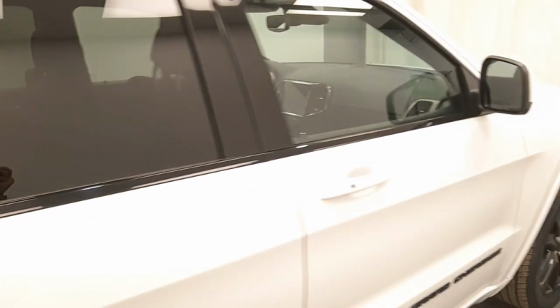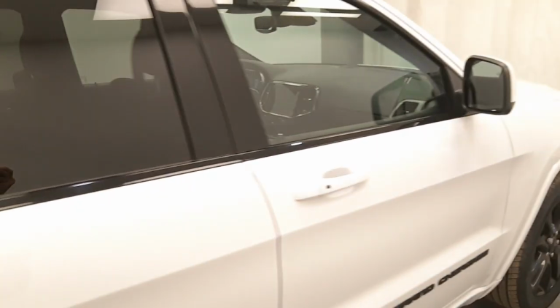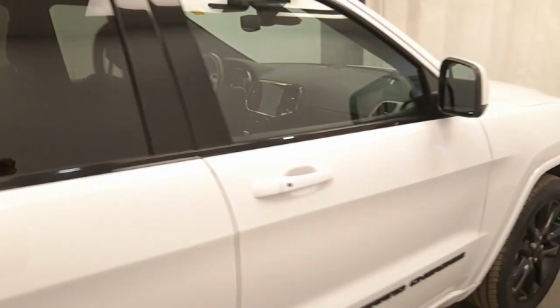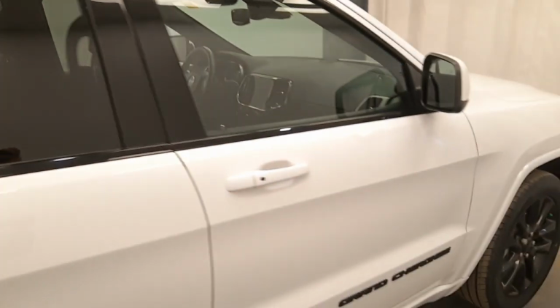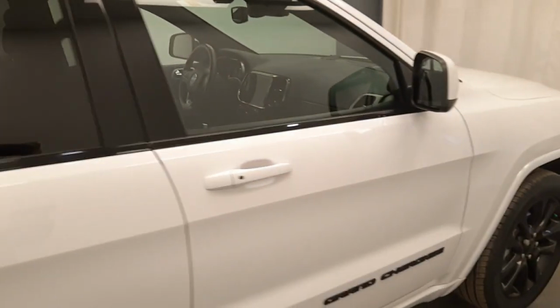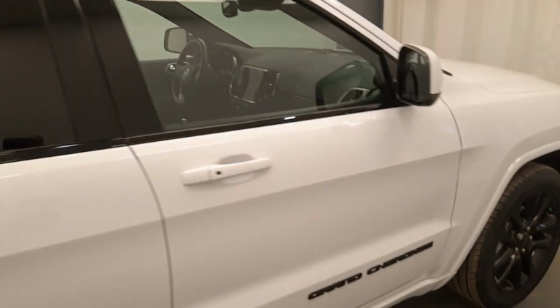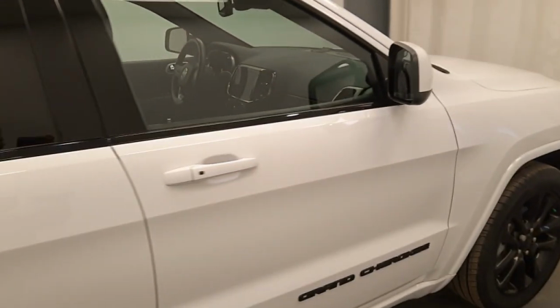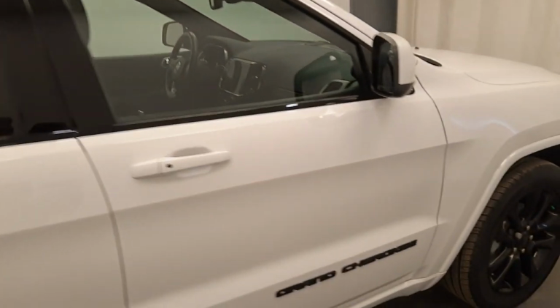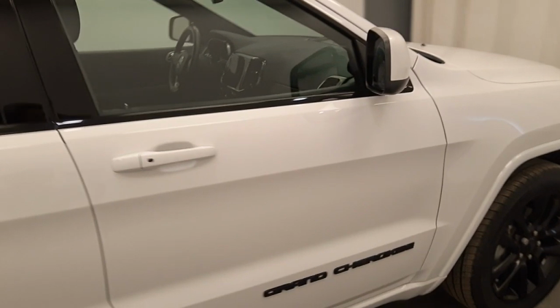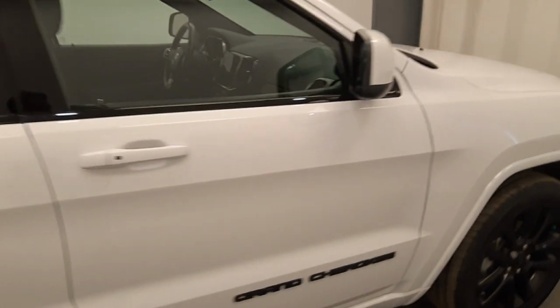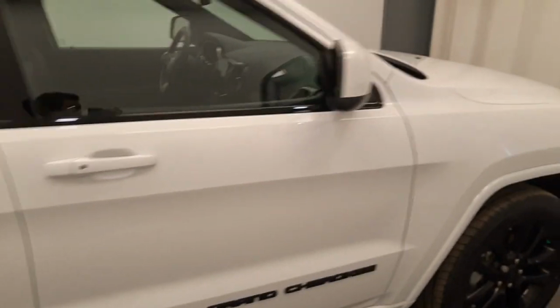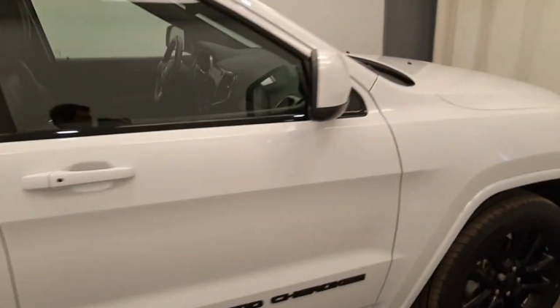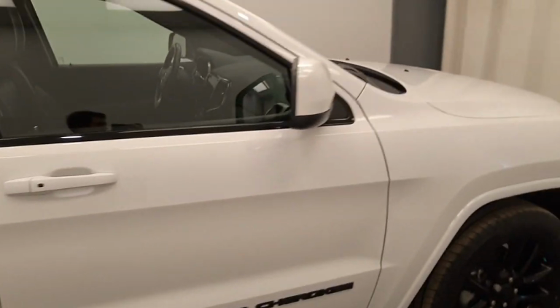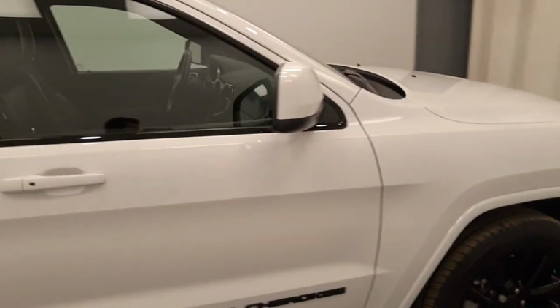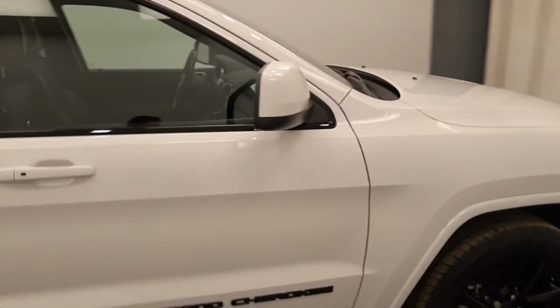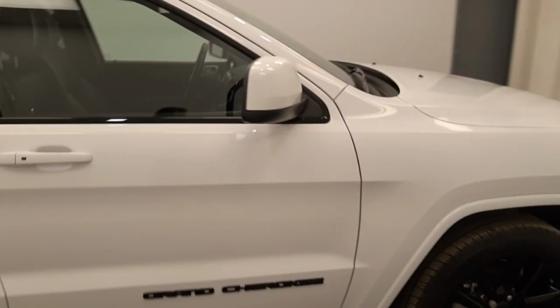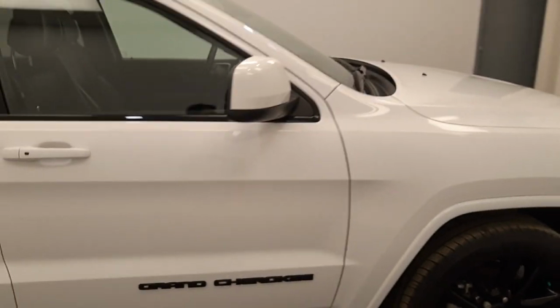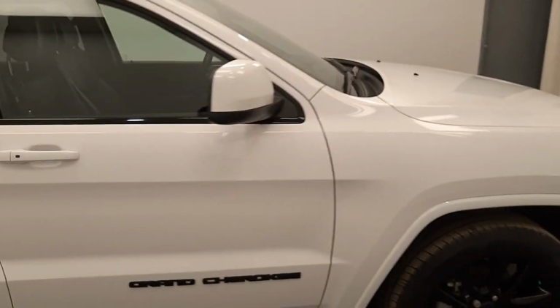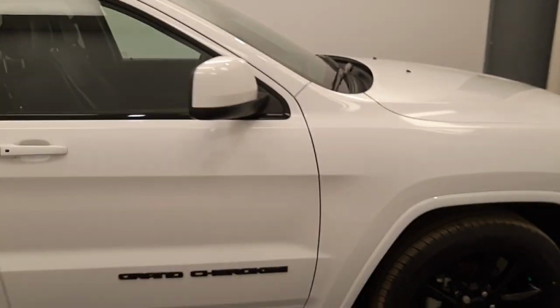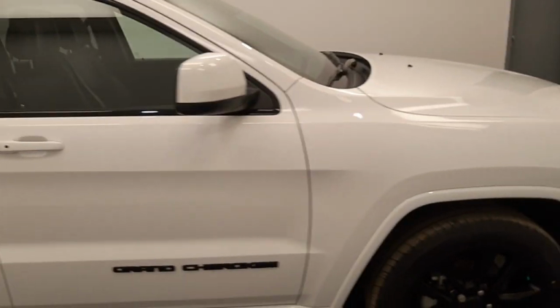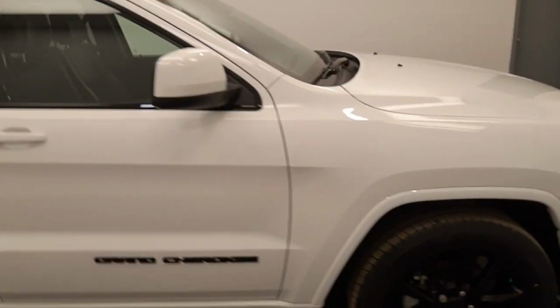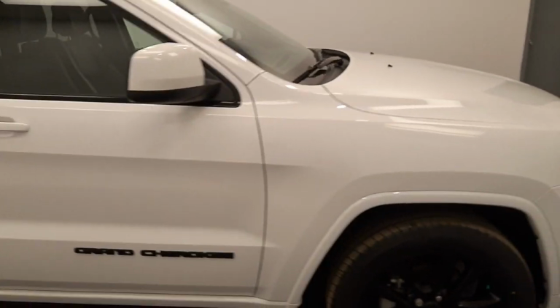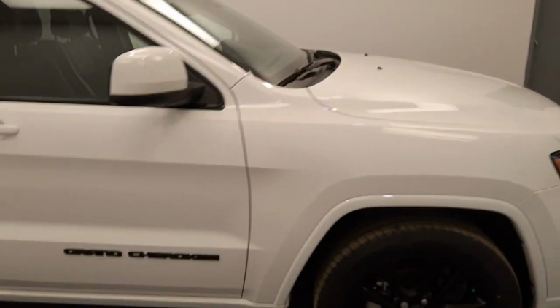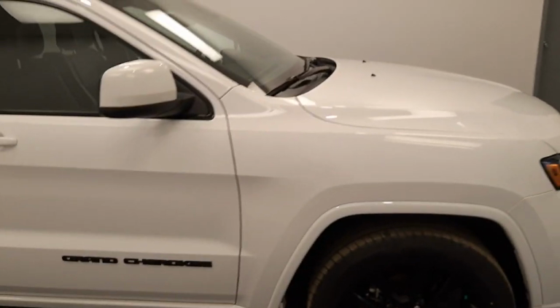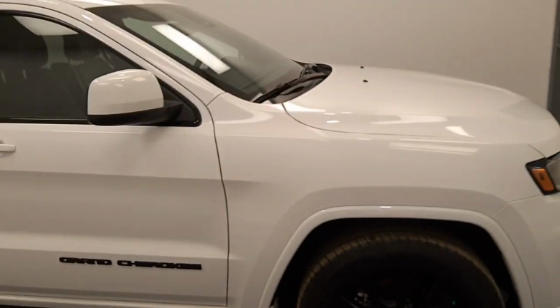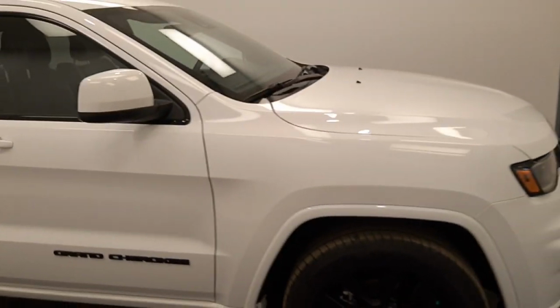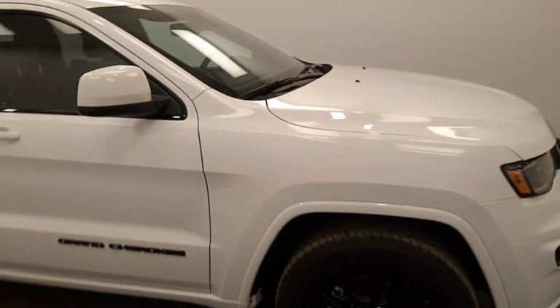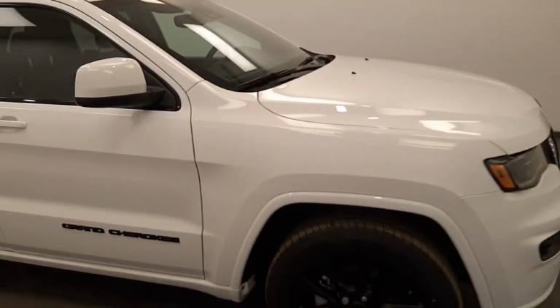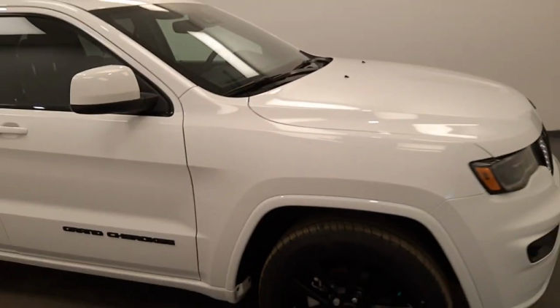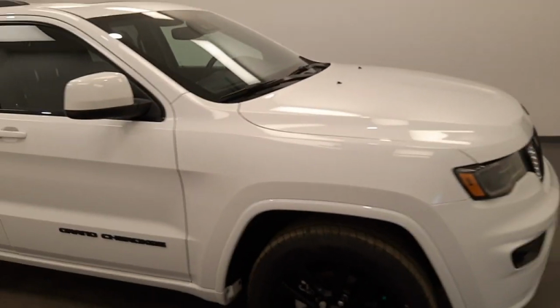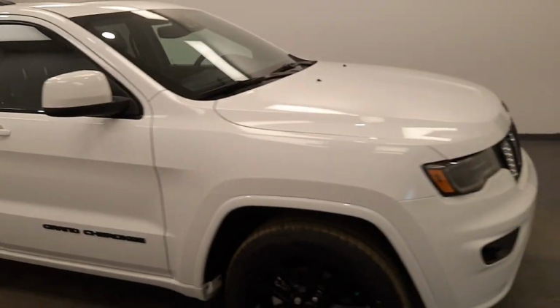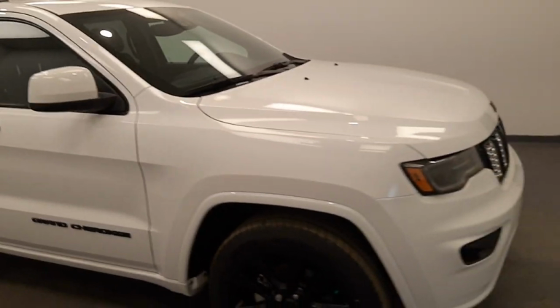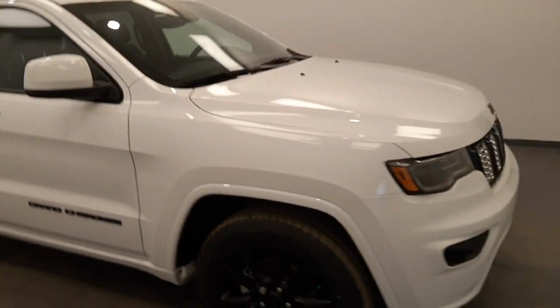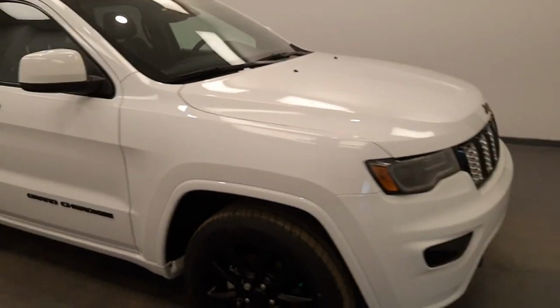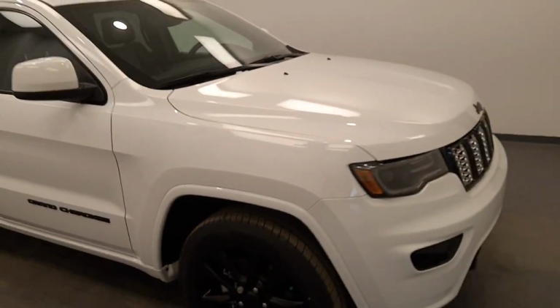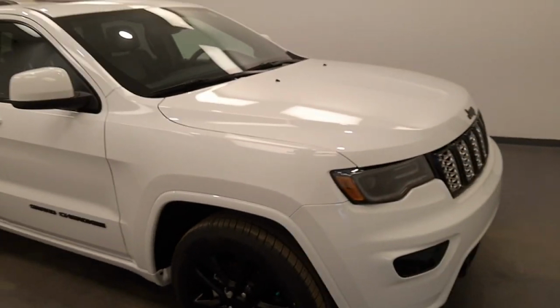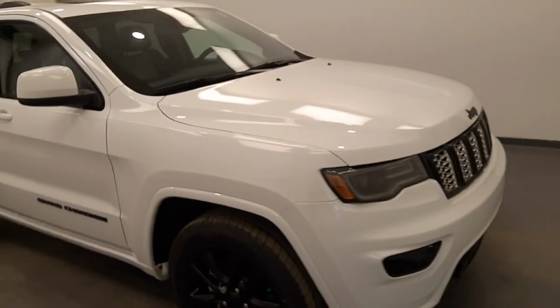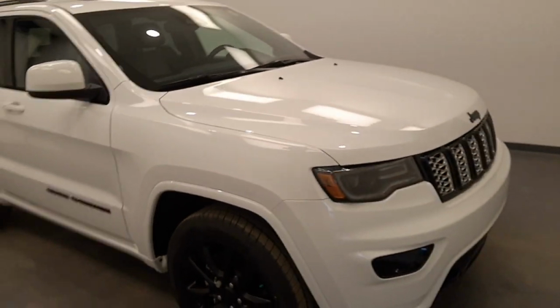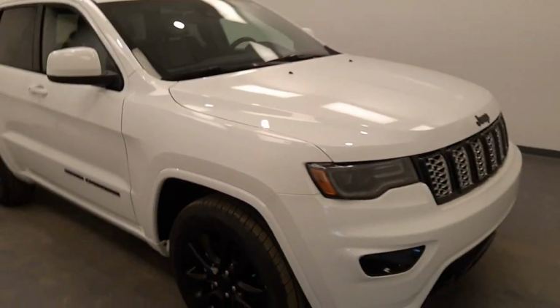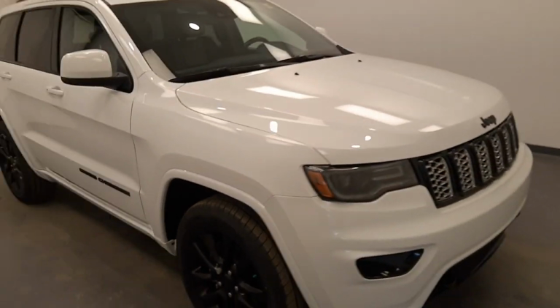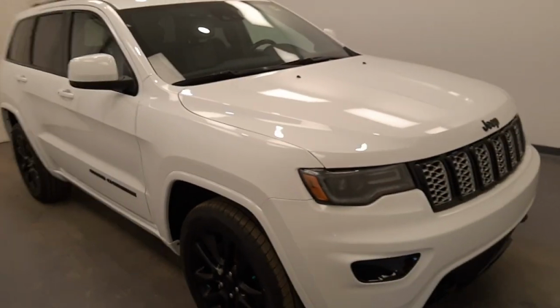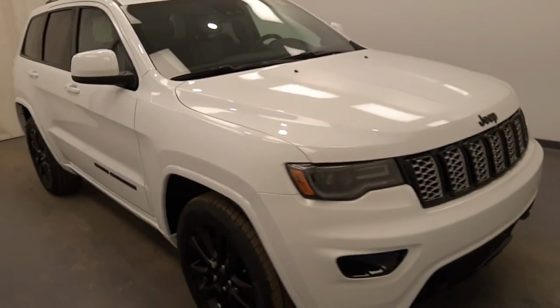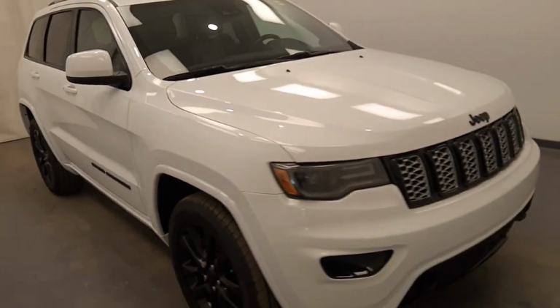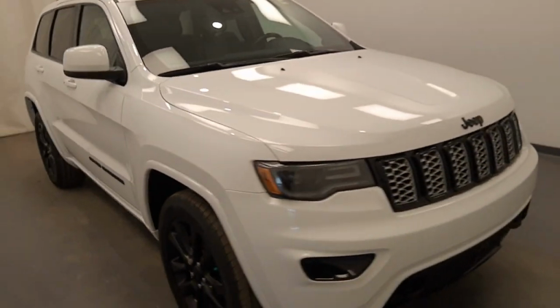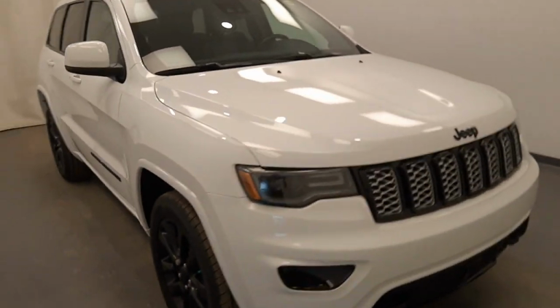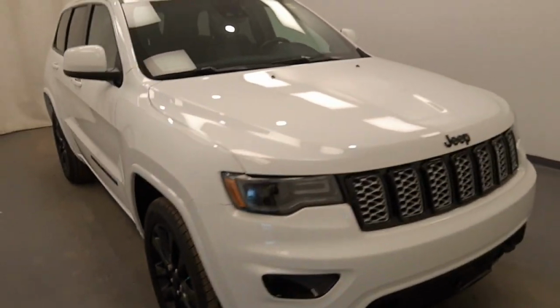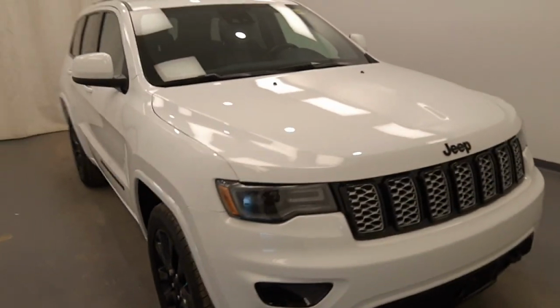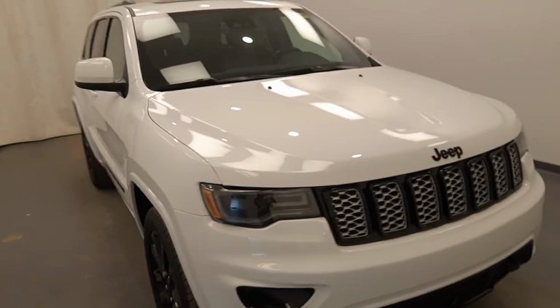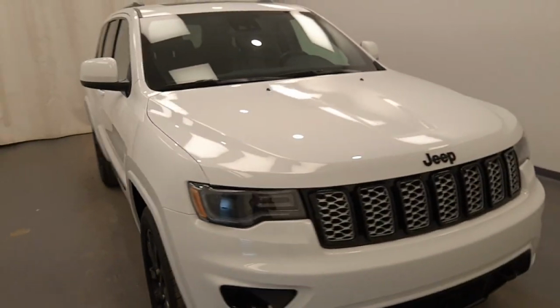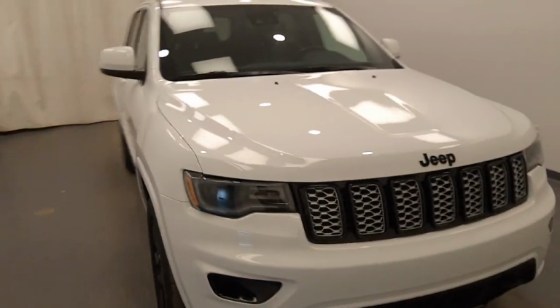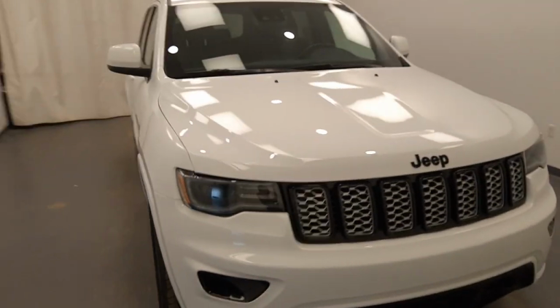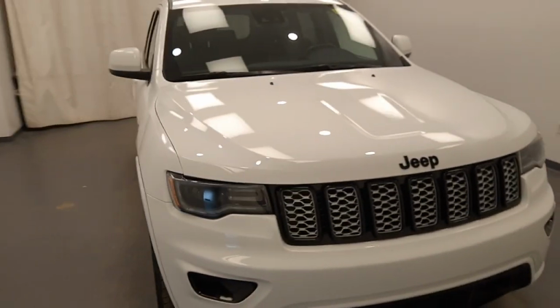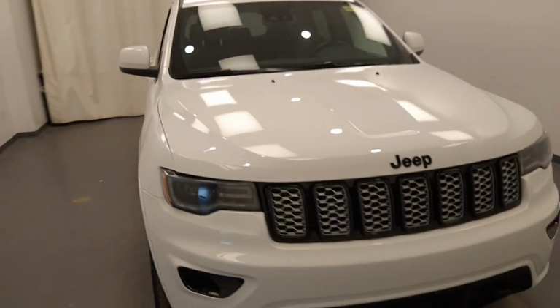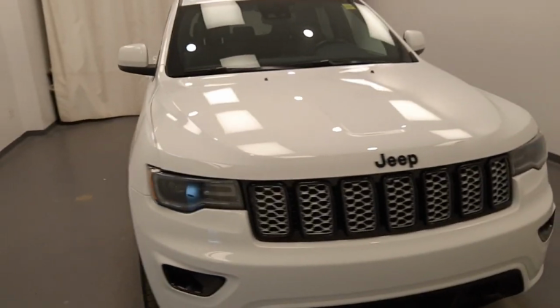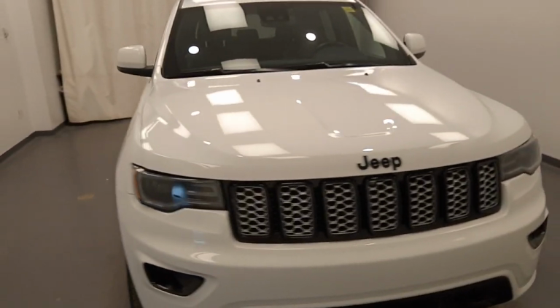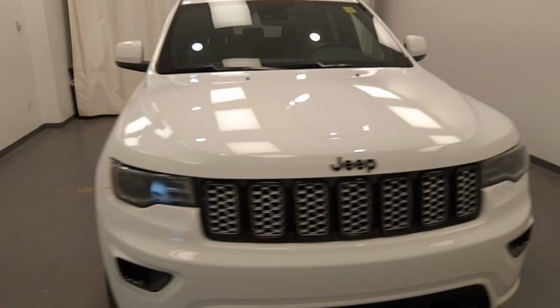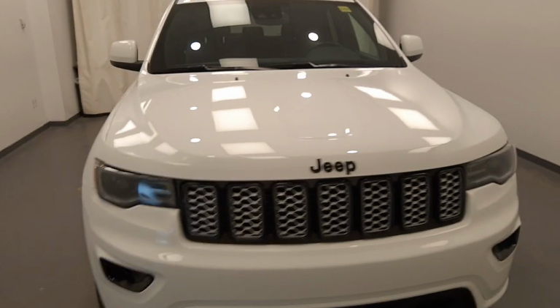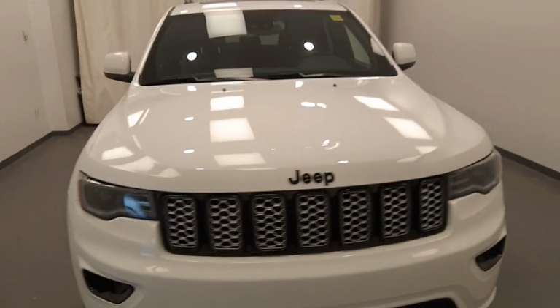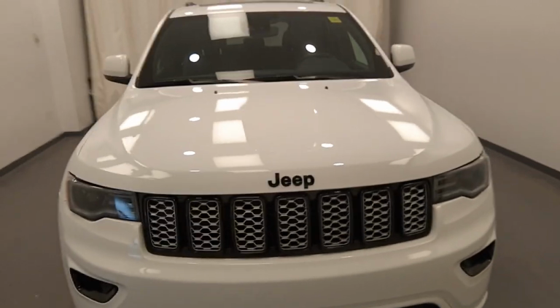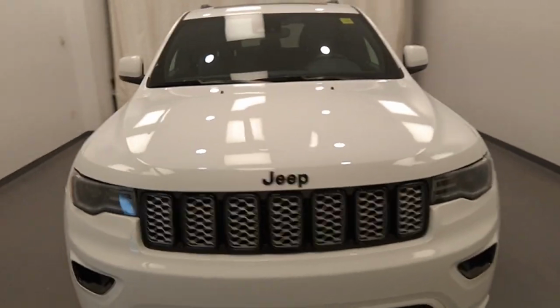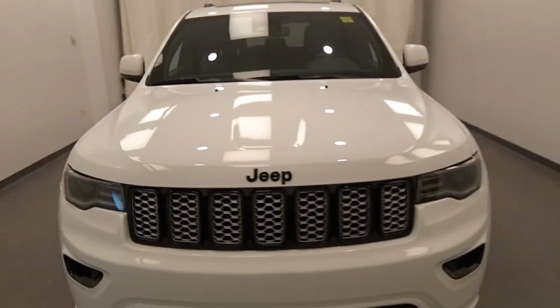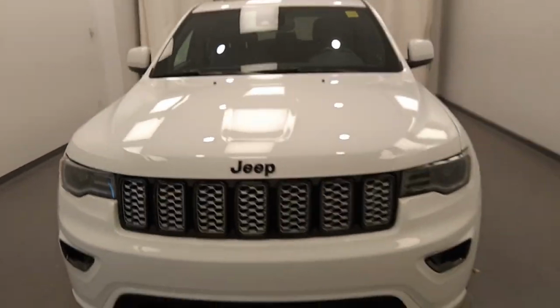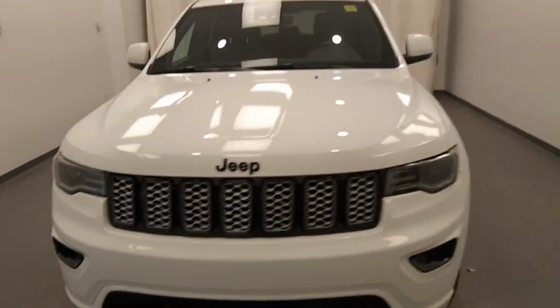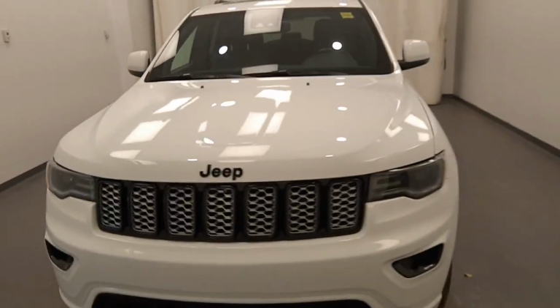Once again, we're viewing stock number 246042 on the 2020 Jeep Grand Cherokee, and the exterior color is white.